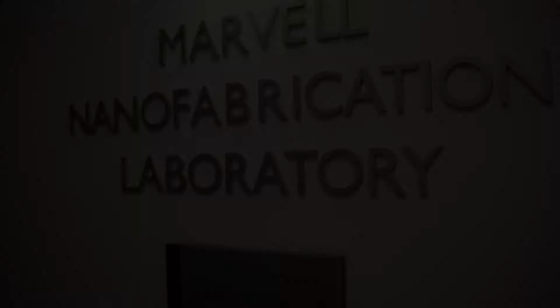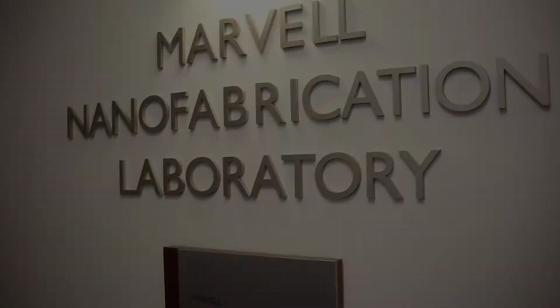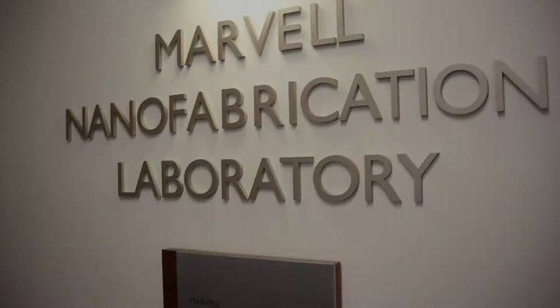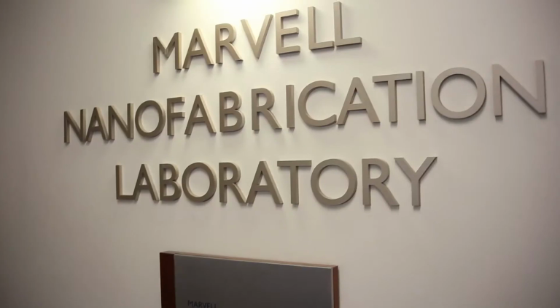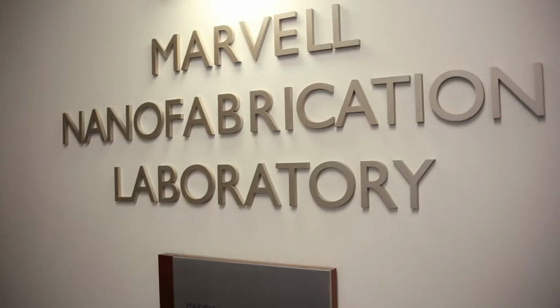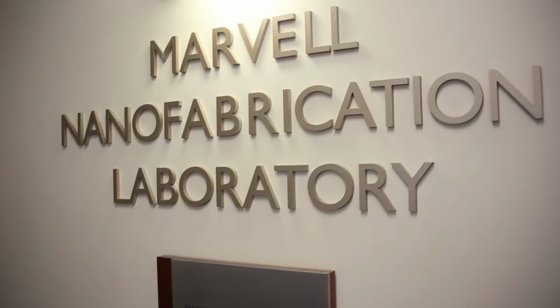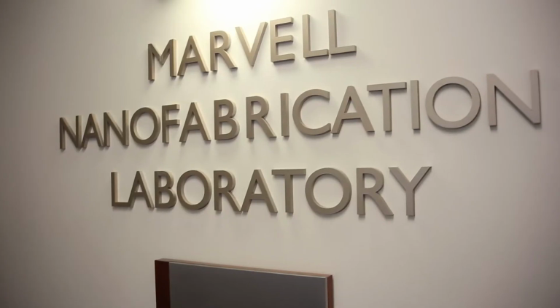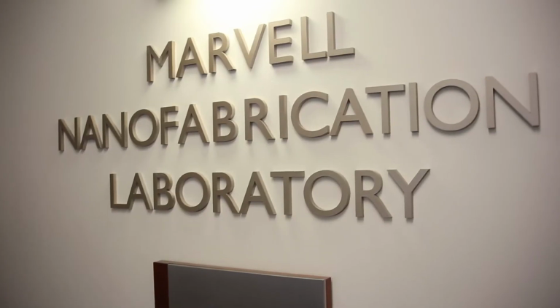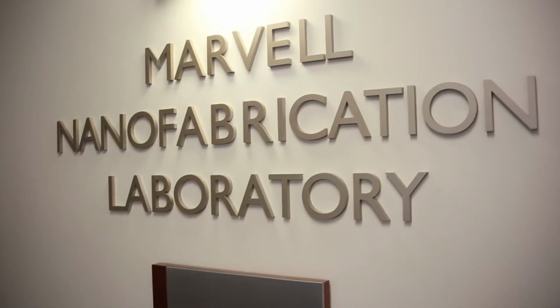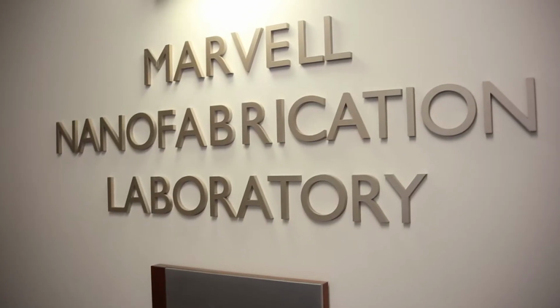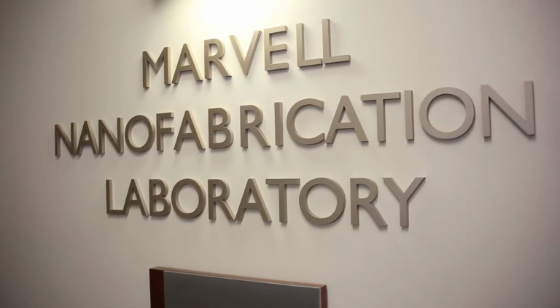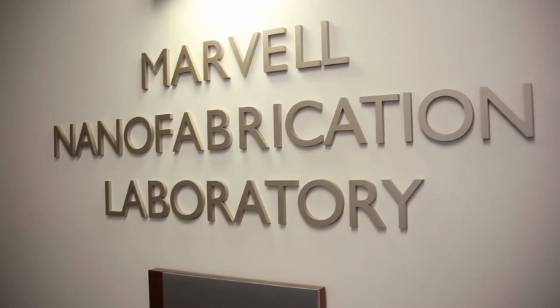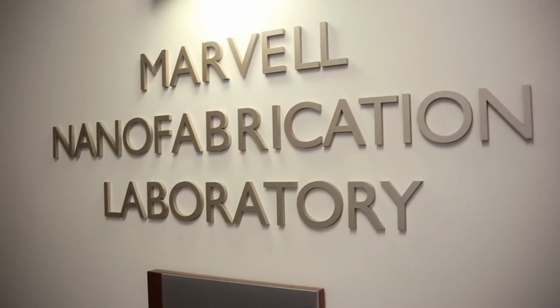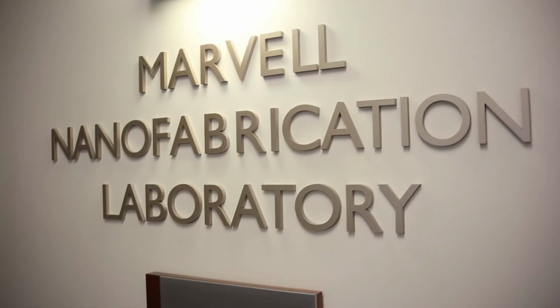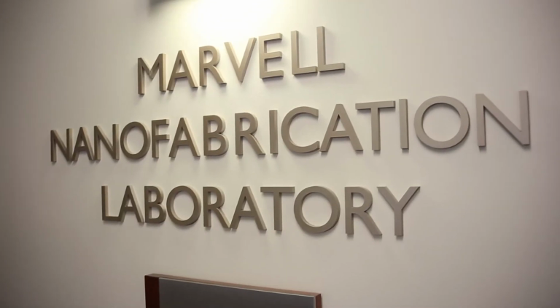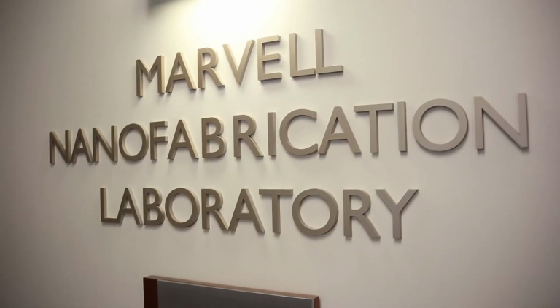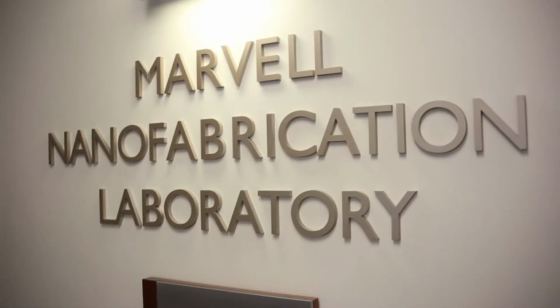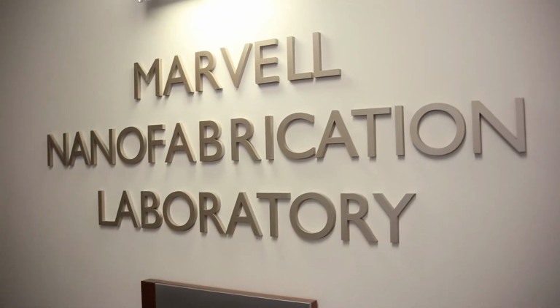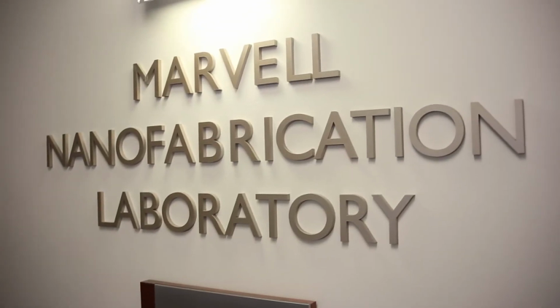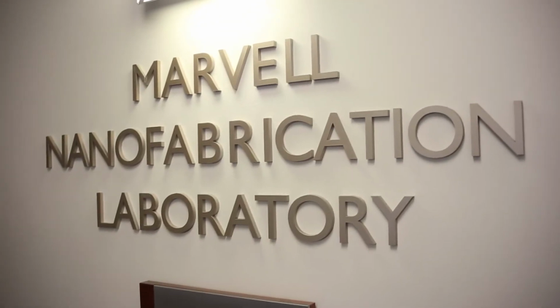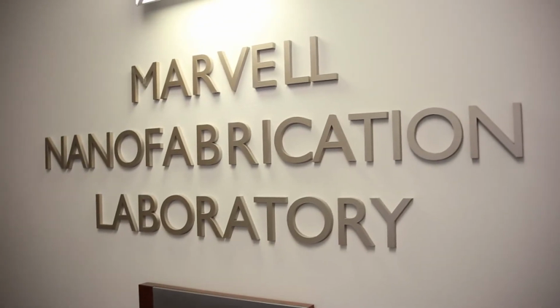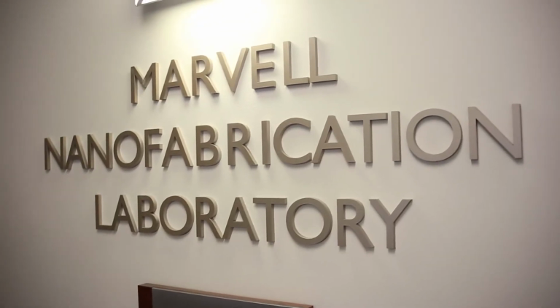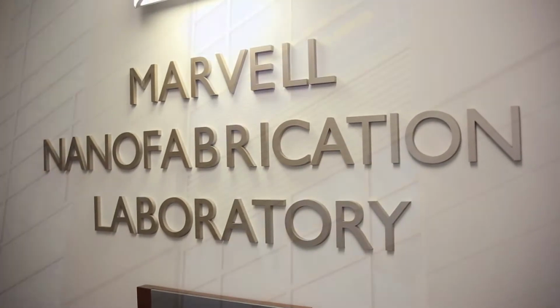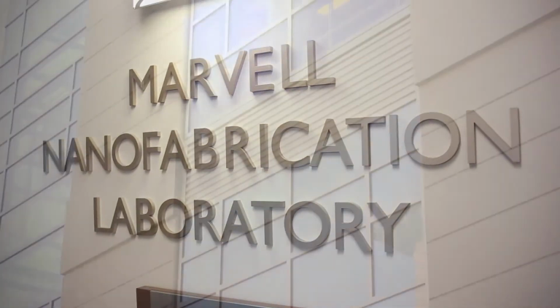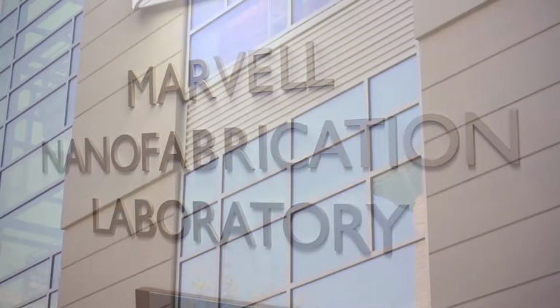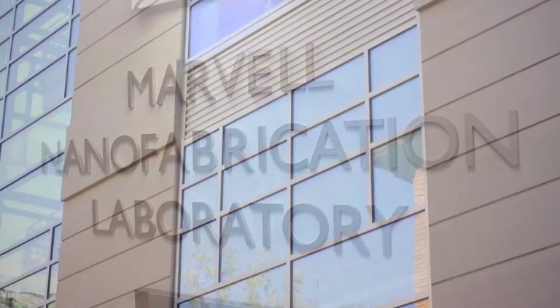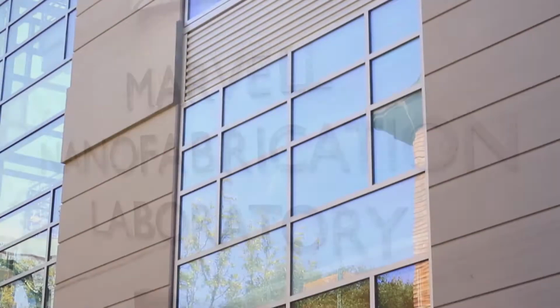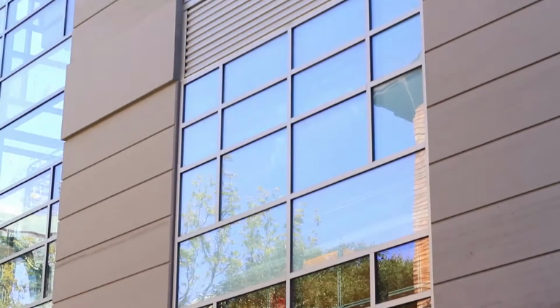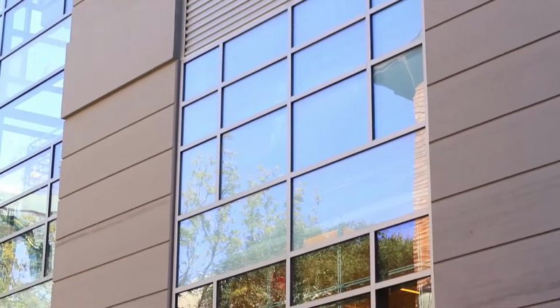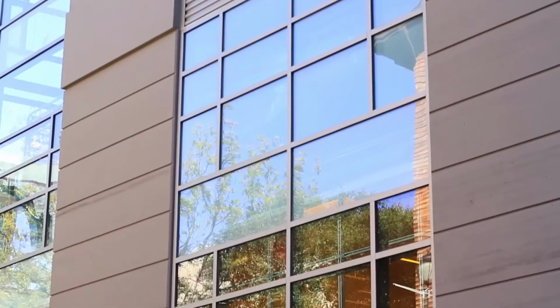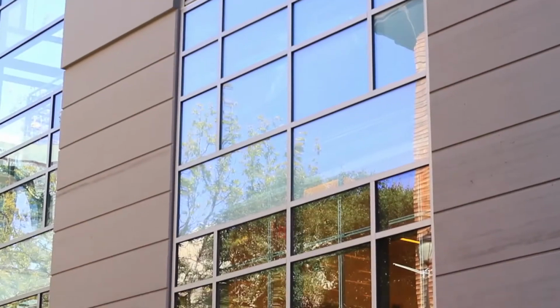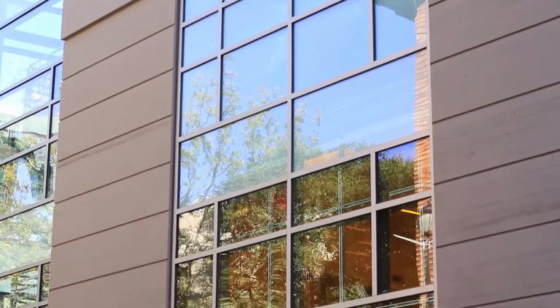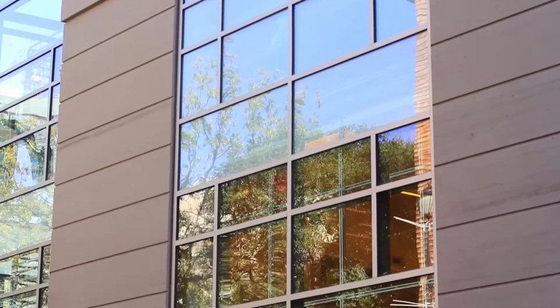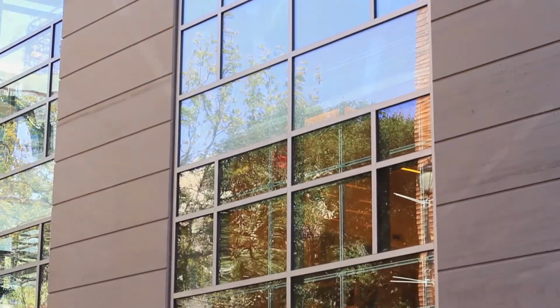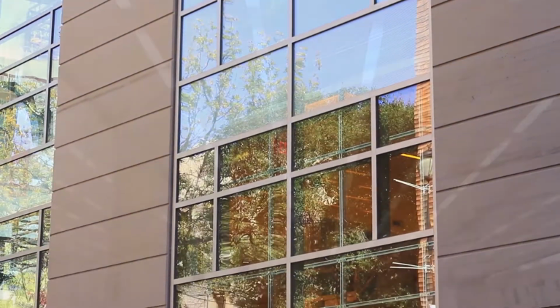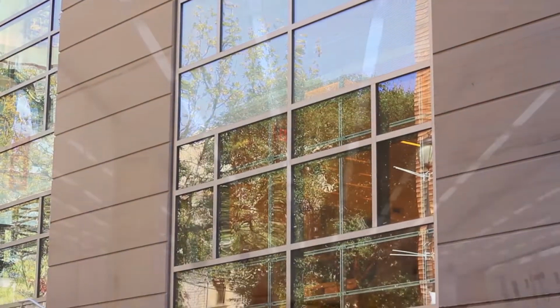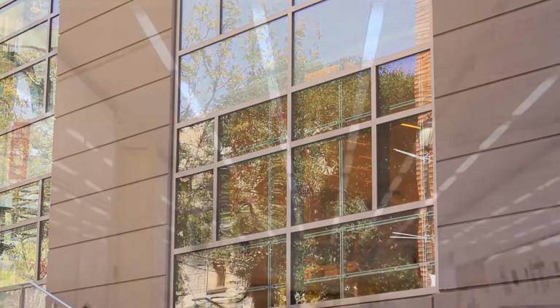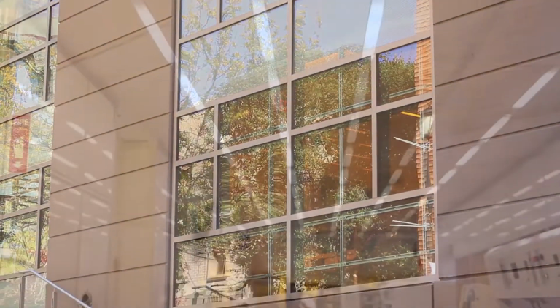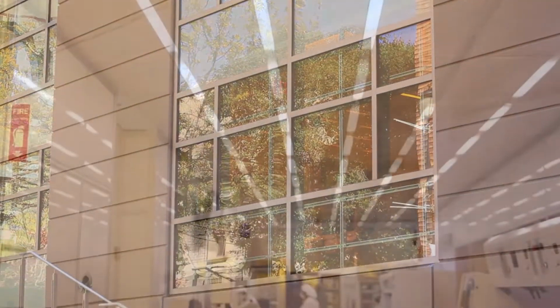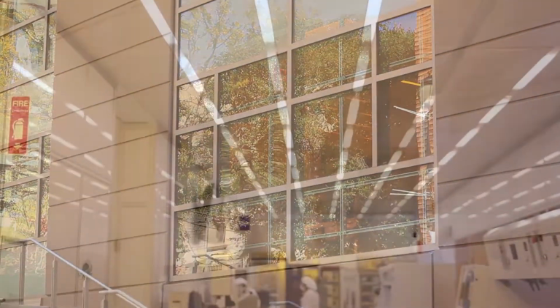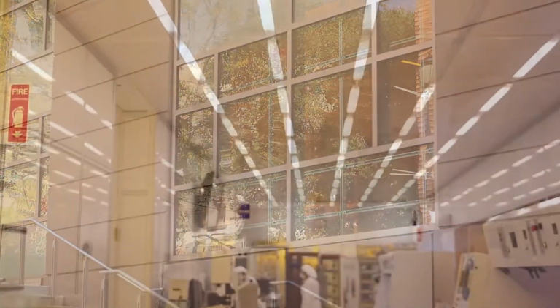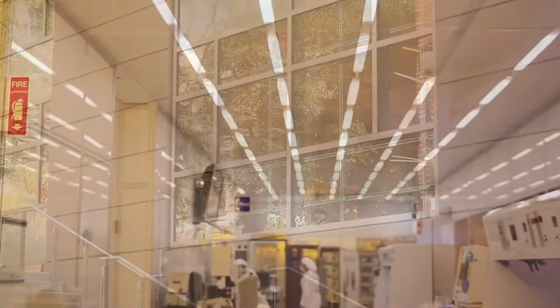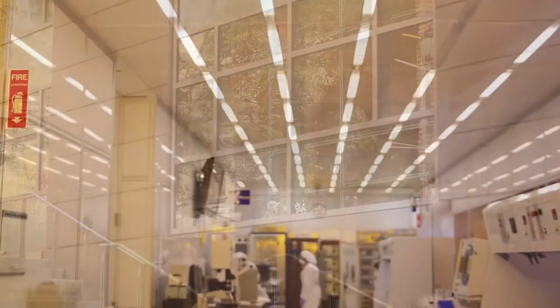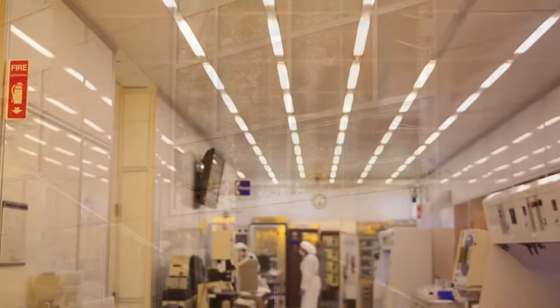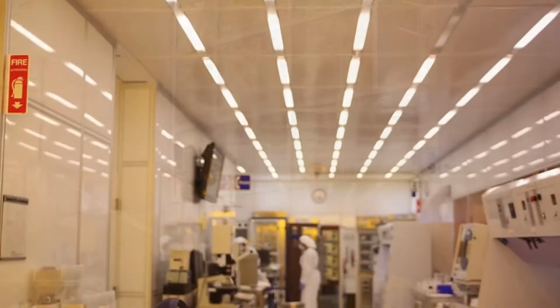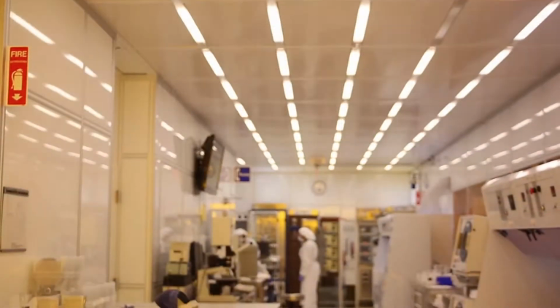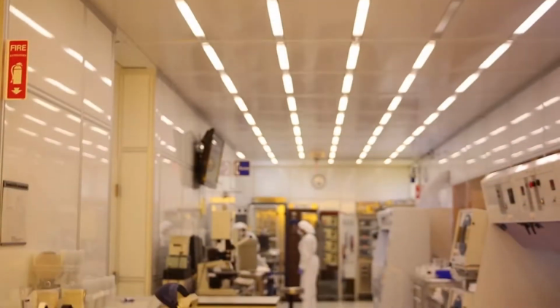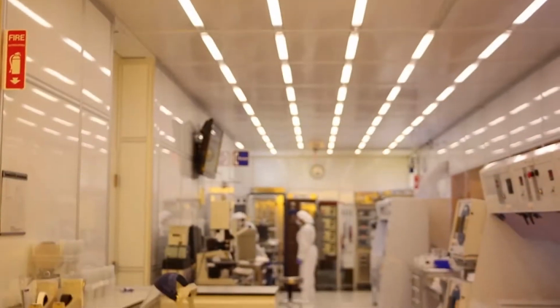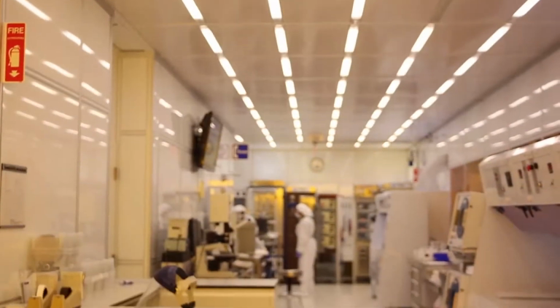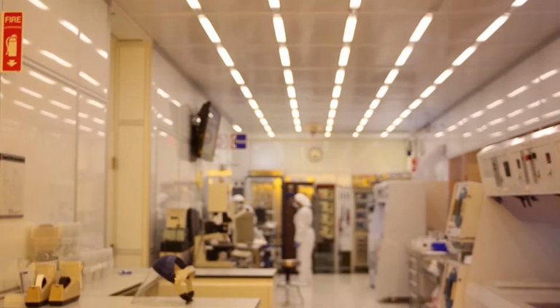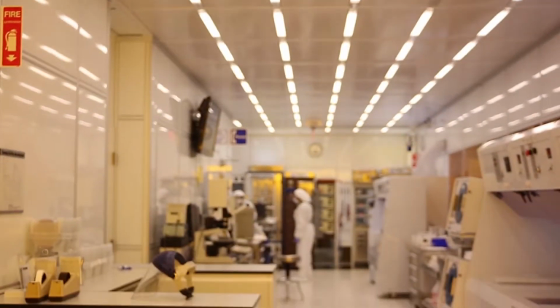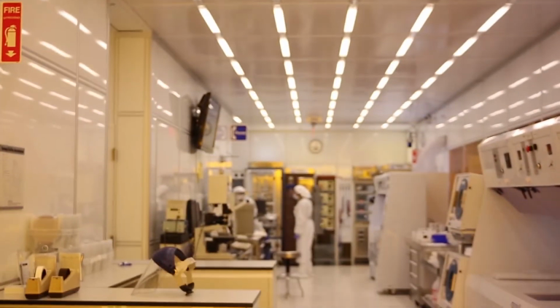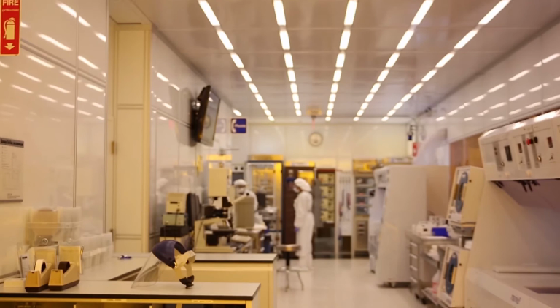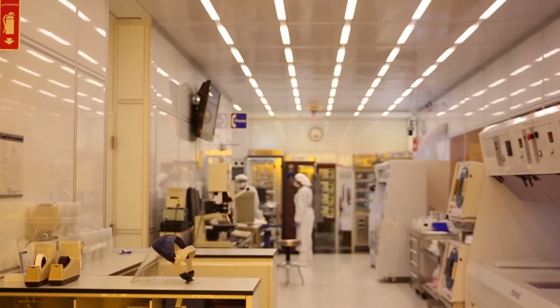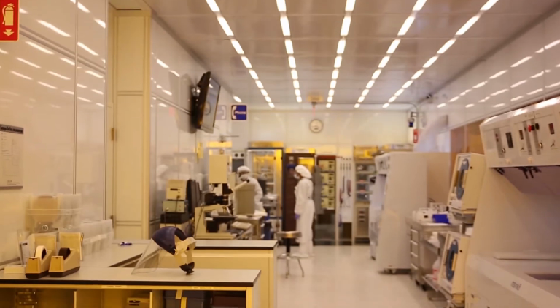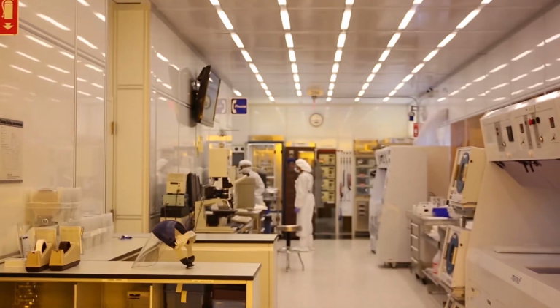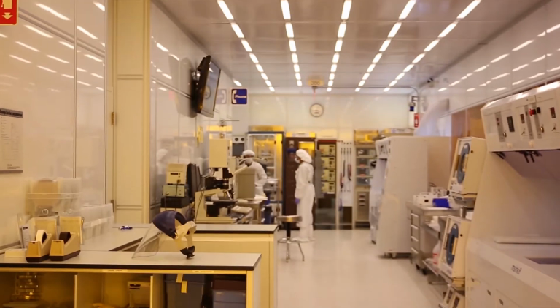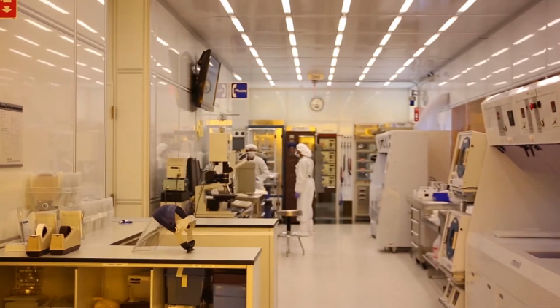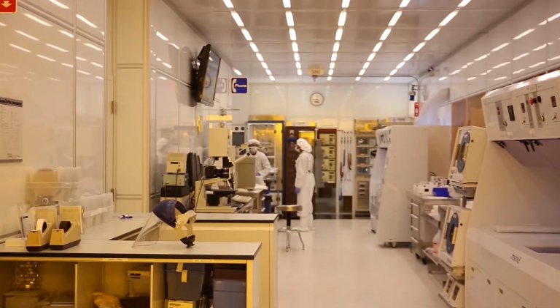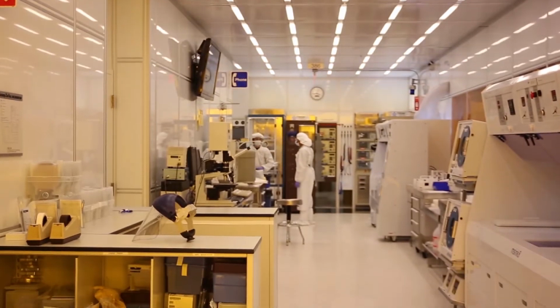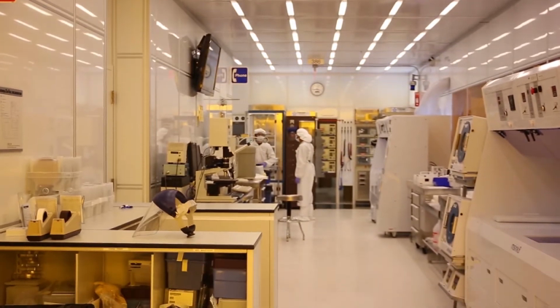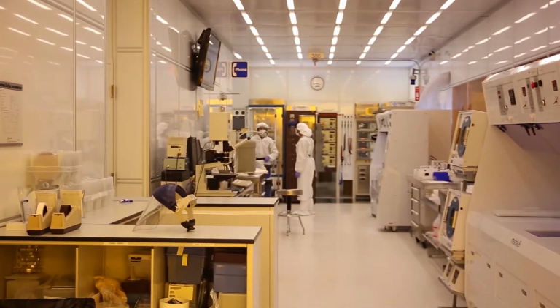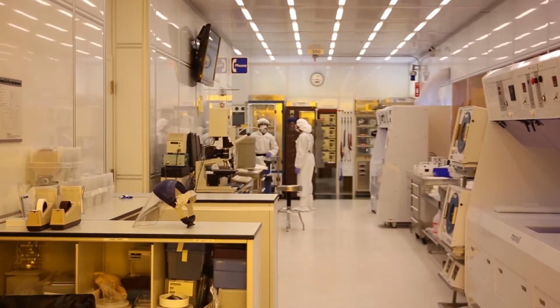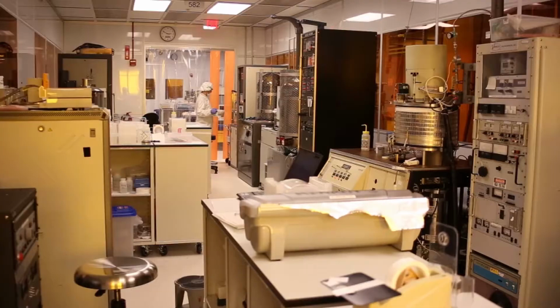Welcome to the Berkeley Marvell Nanofabrication Laboratory, or as most members simply call it, the Nanolab.